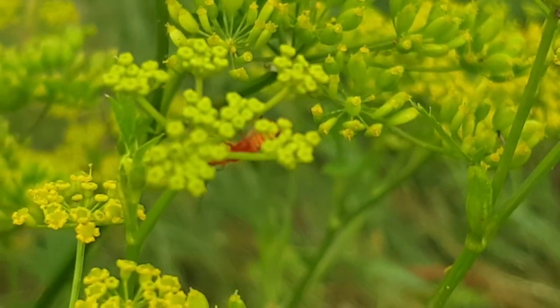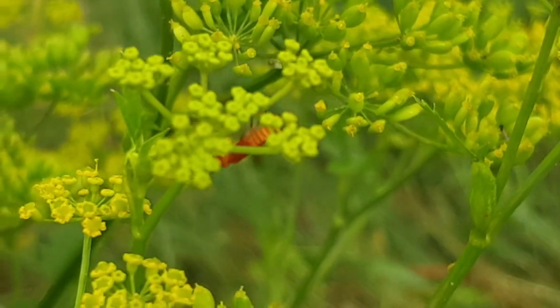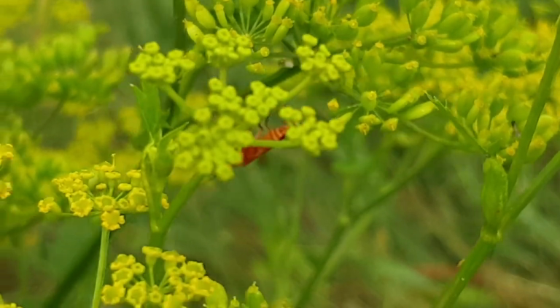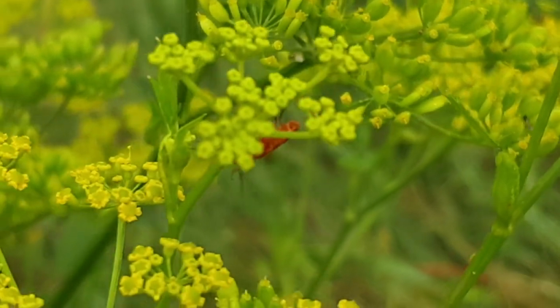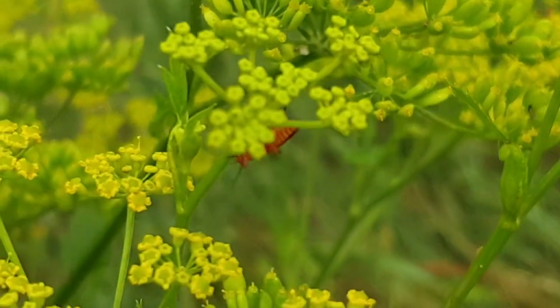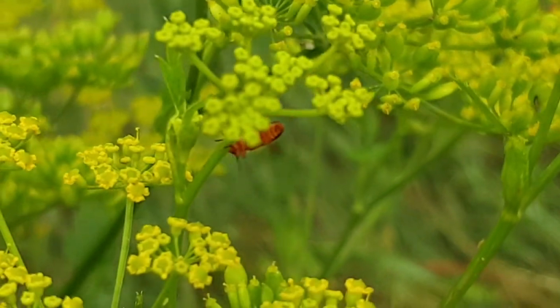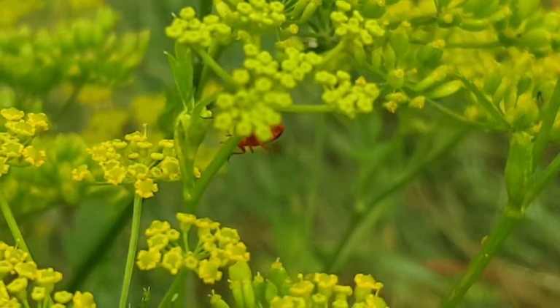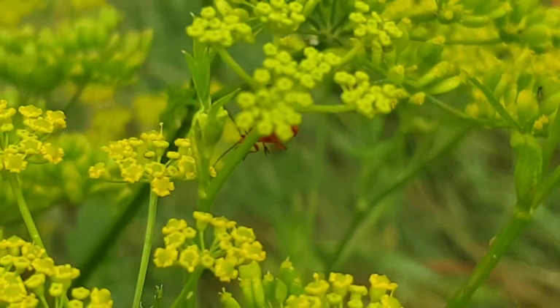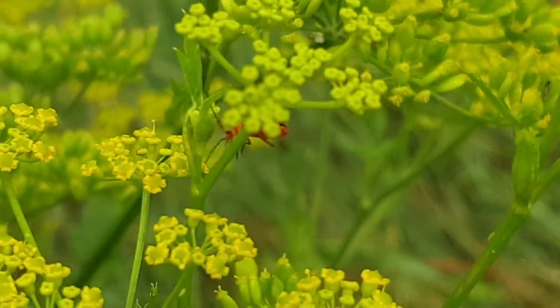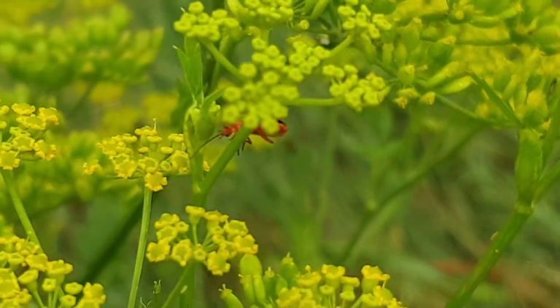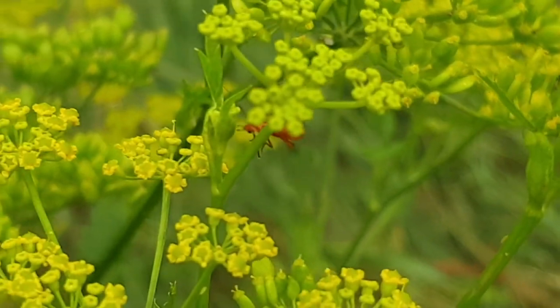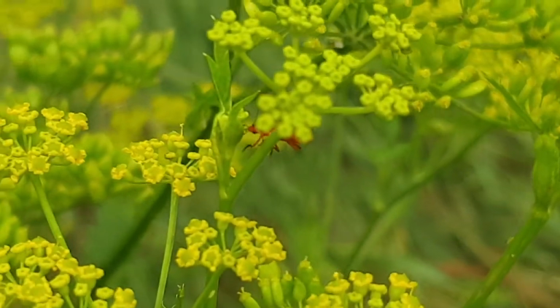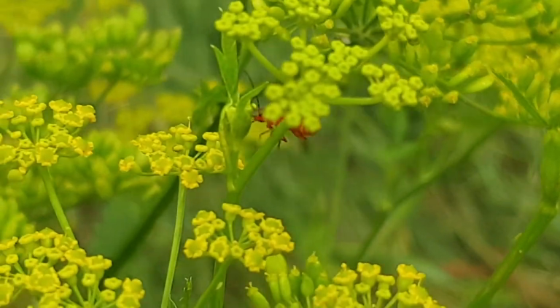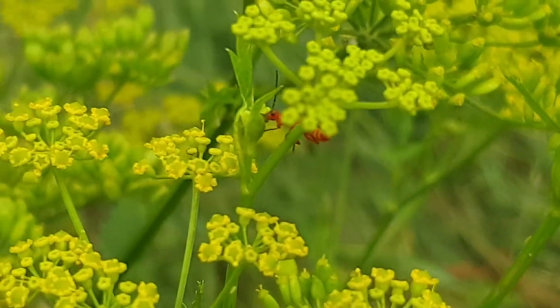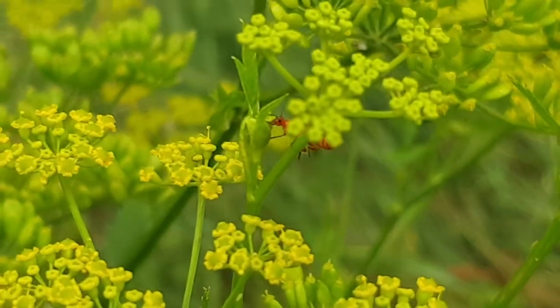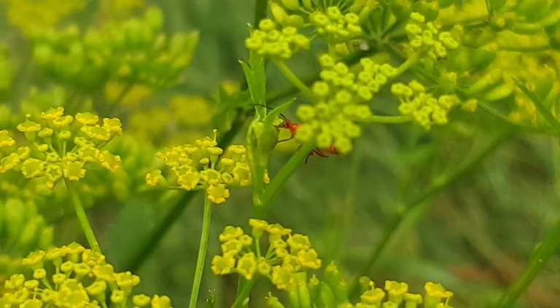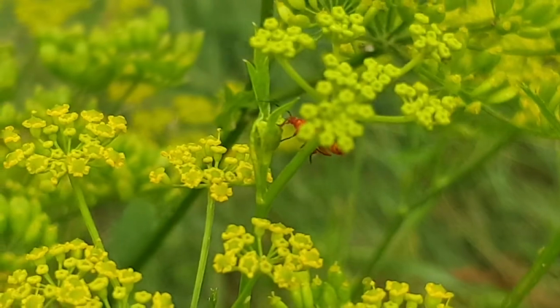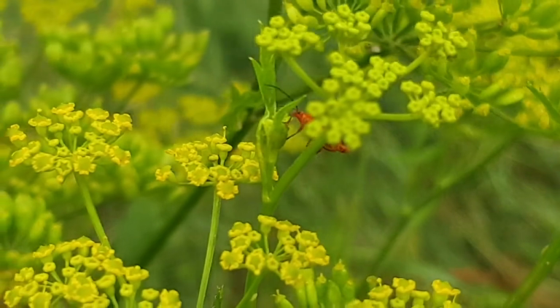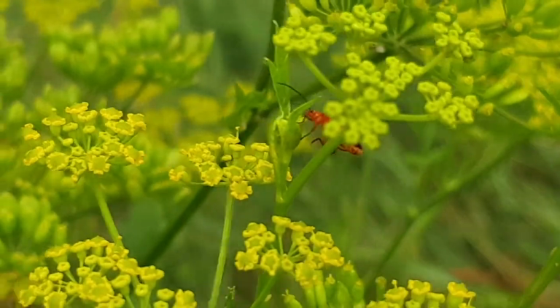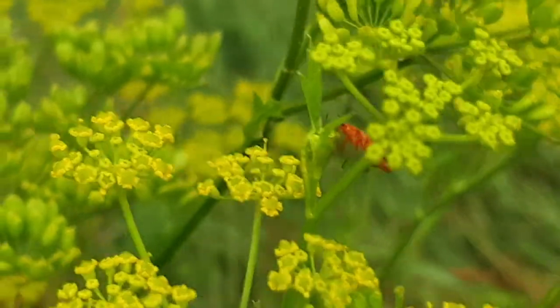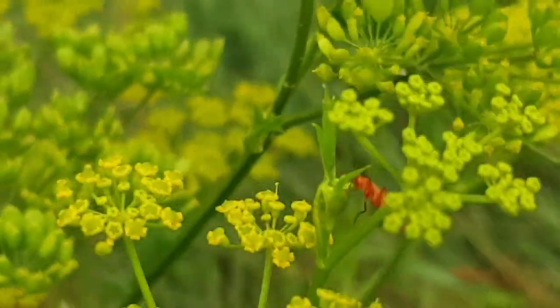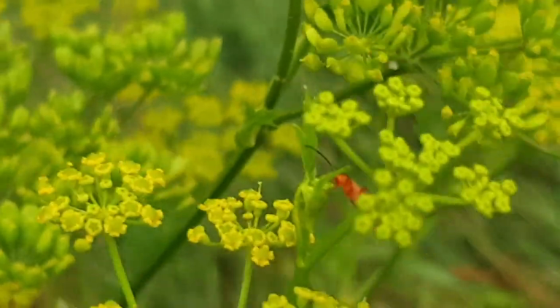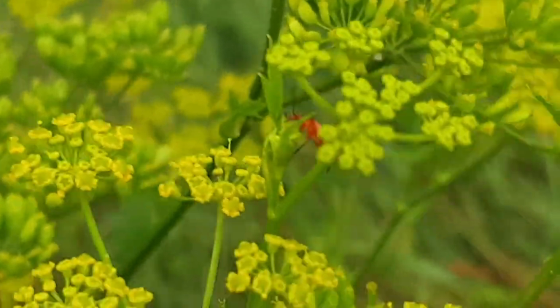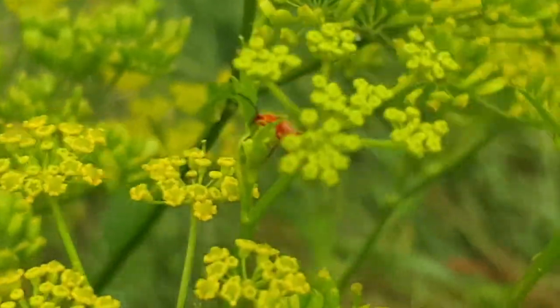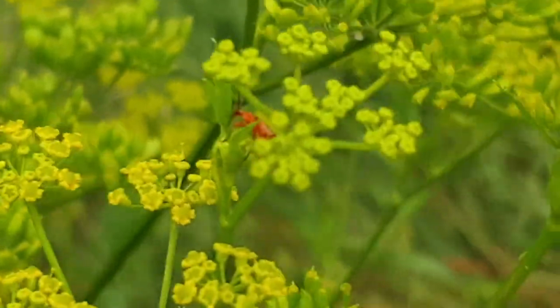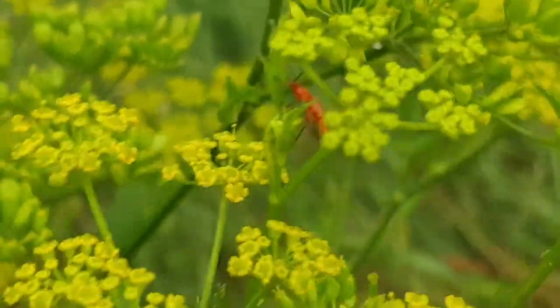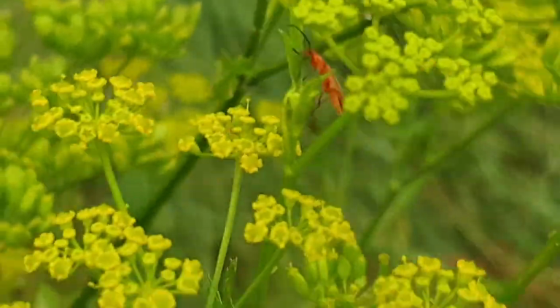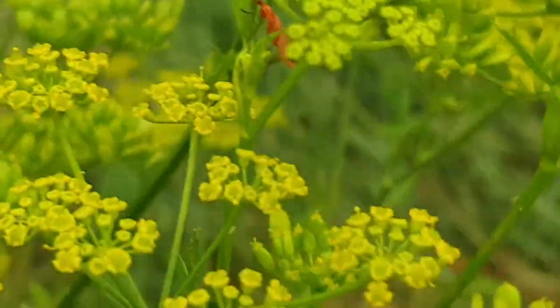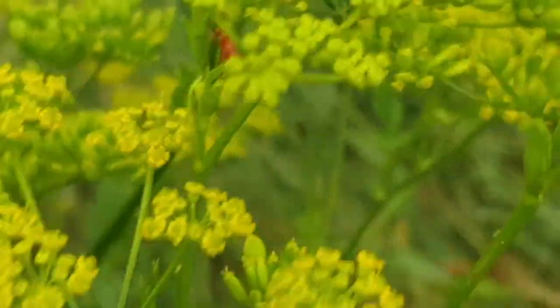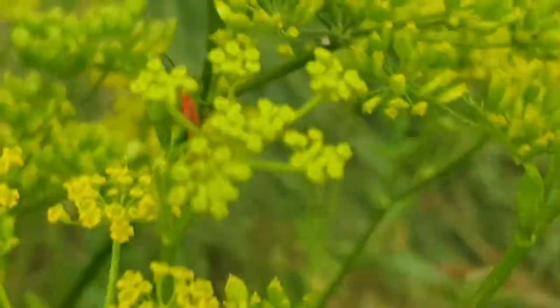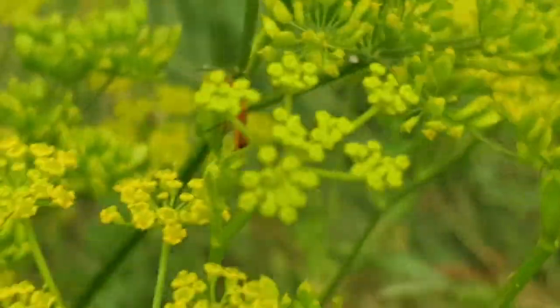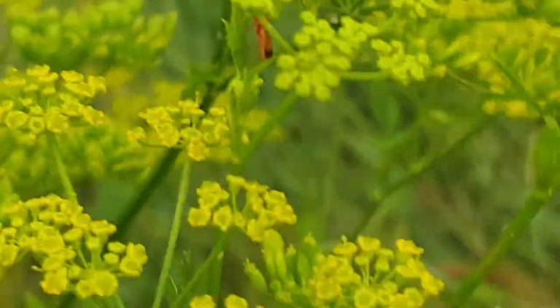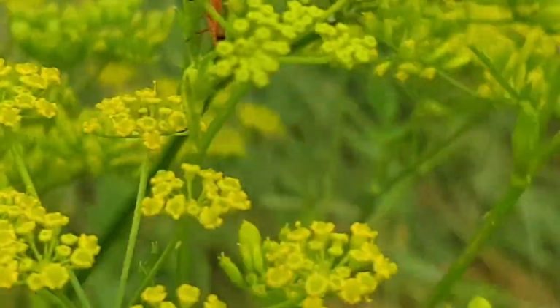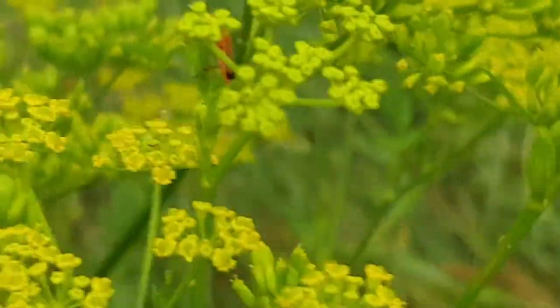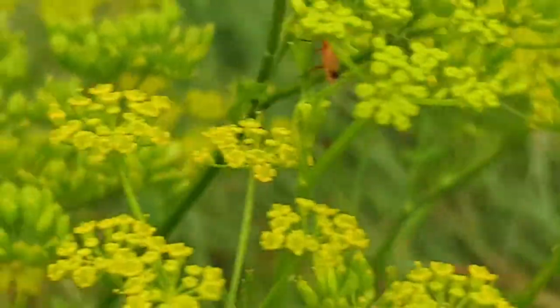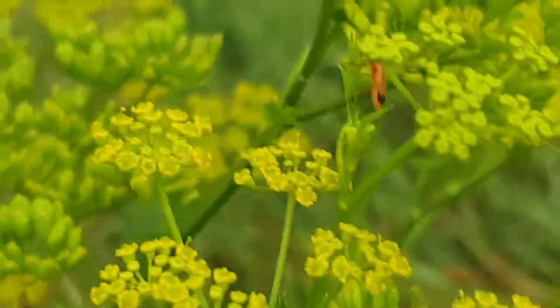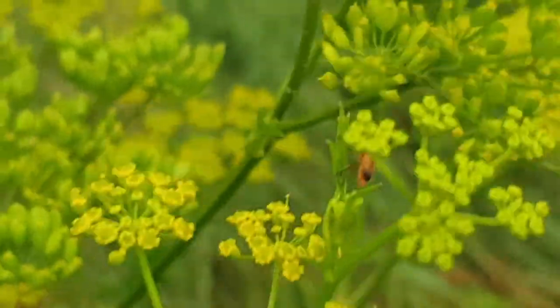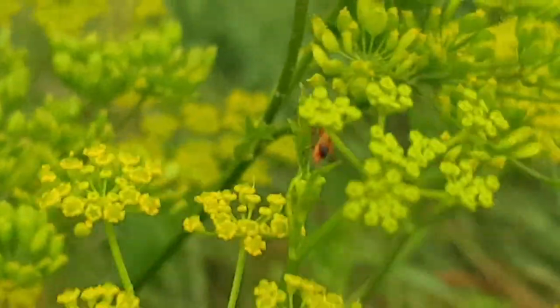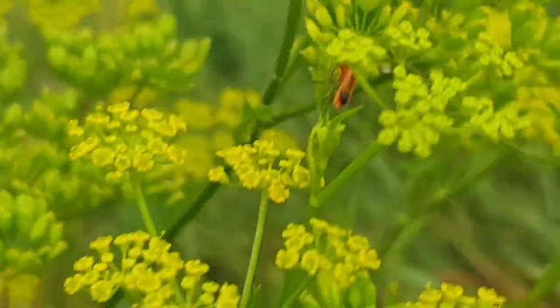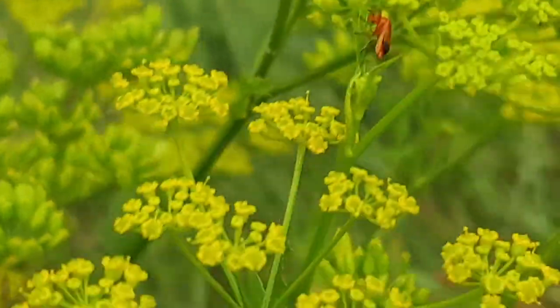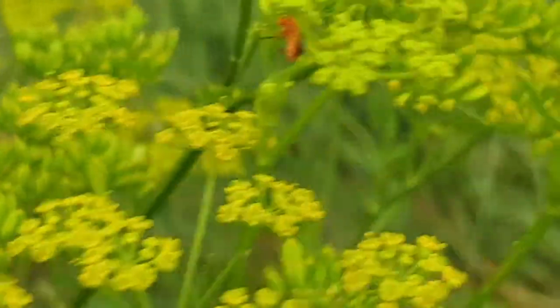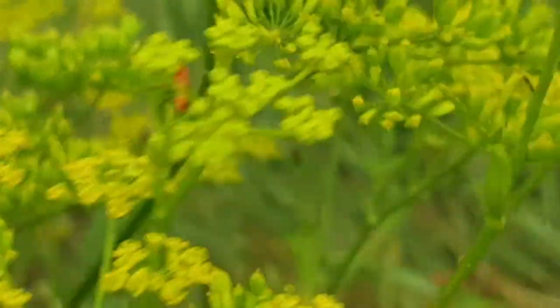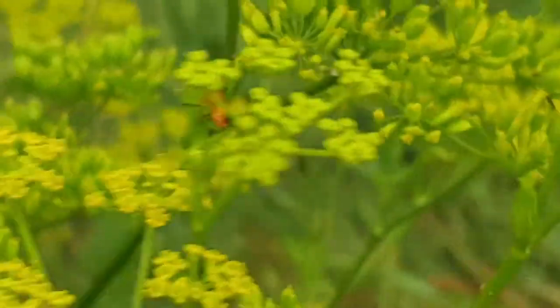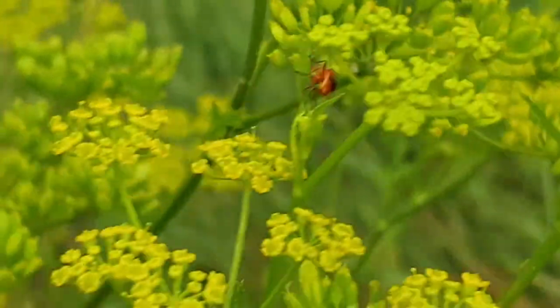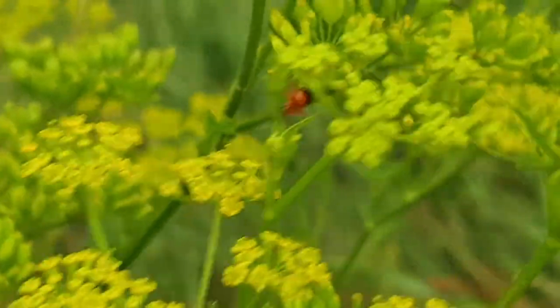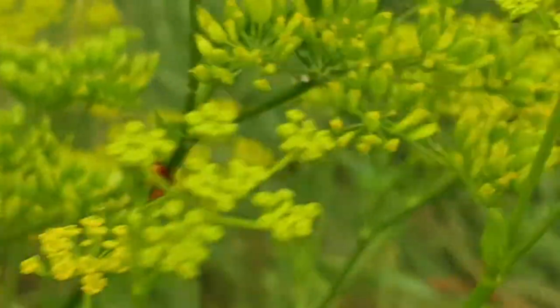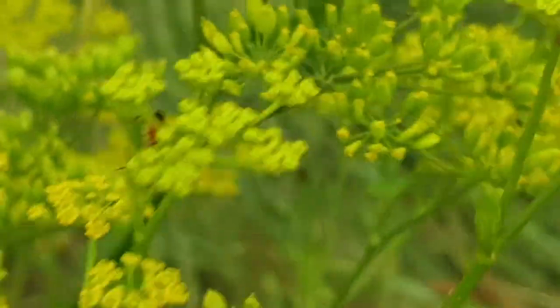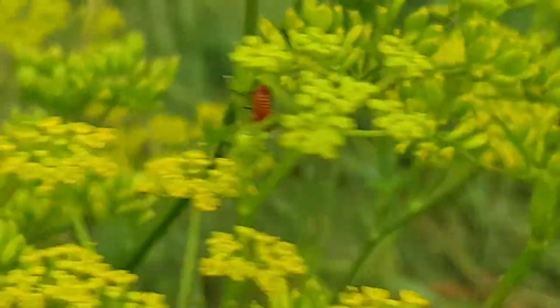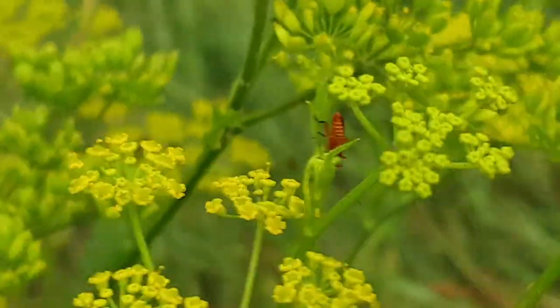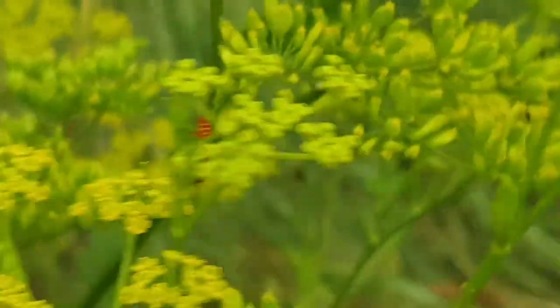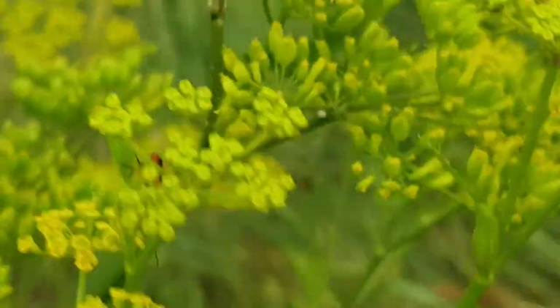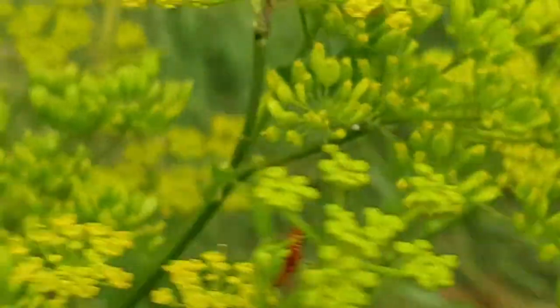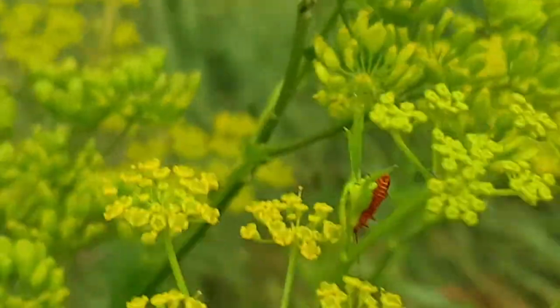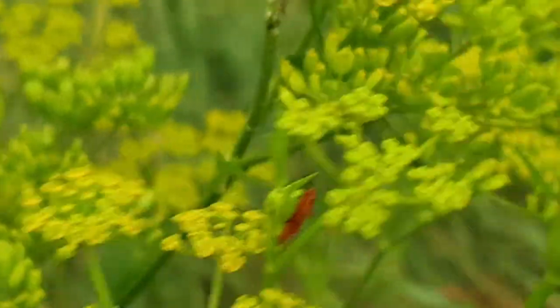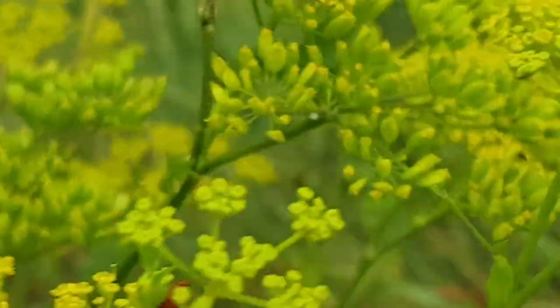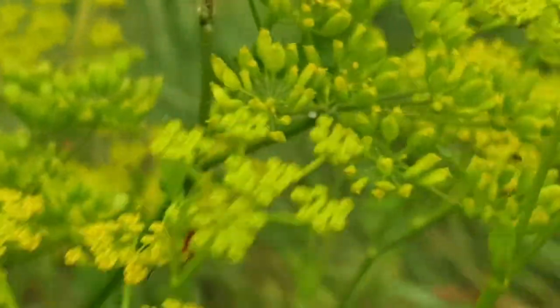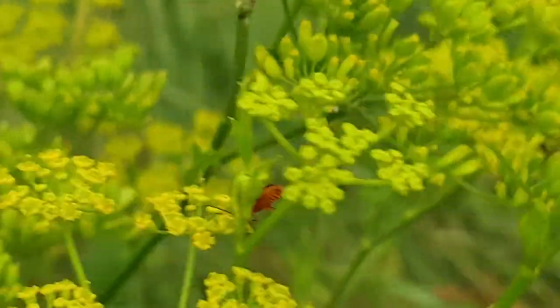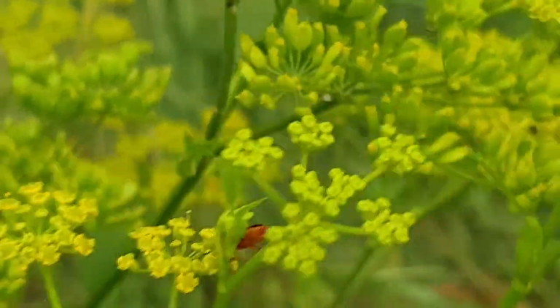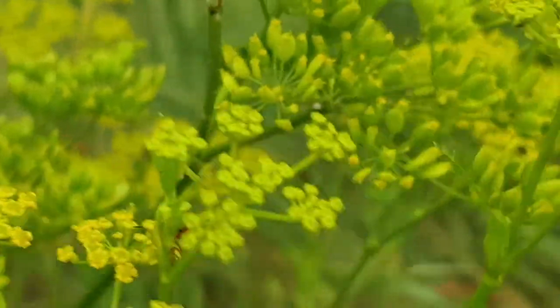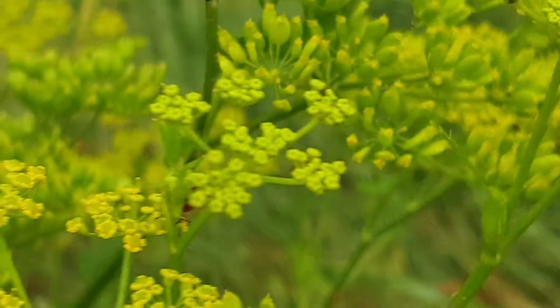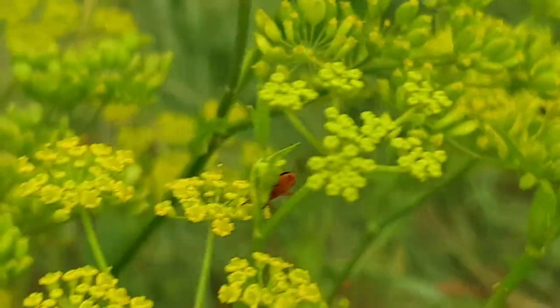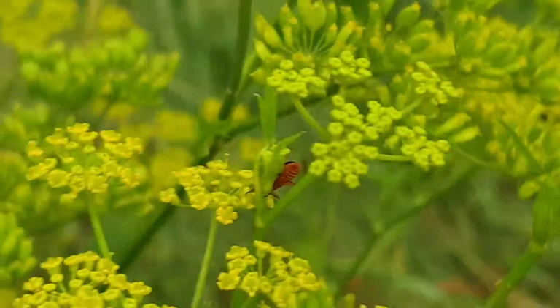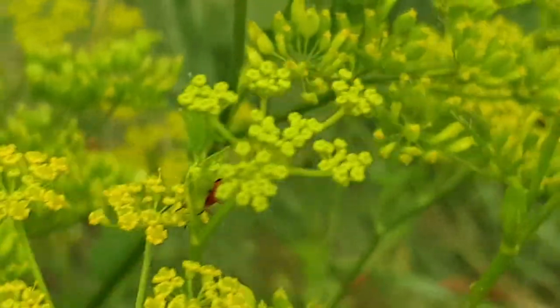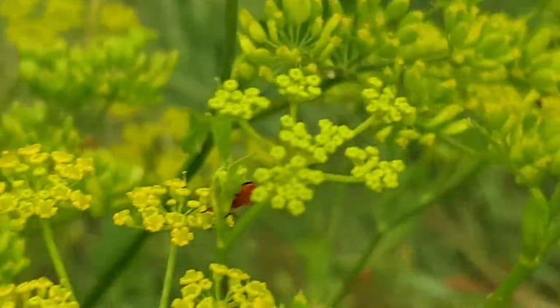I usually don't touch them — maybe just ladybugs and things like that — but I do like looking at them.